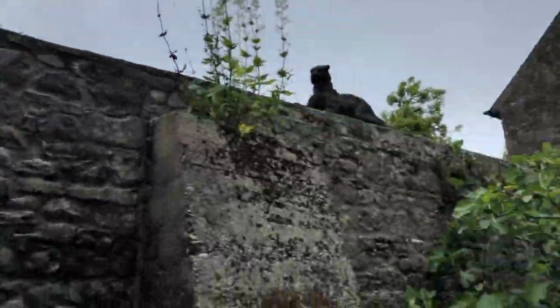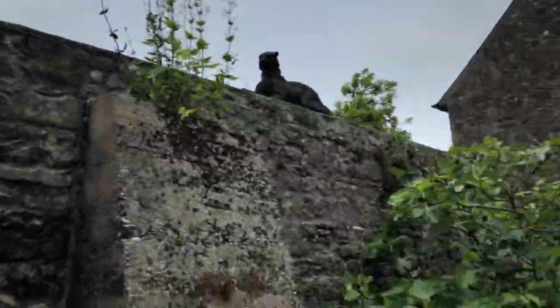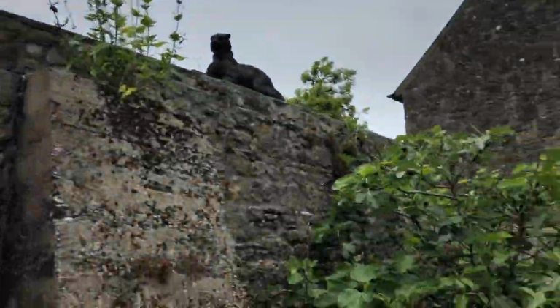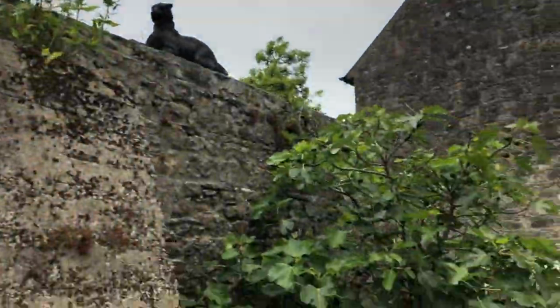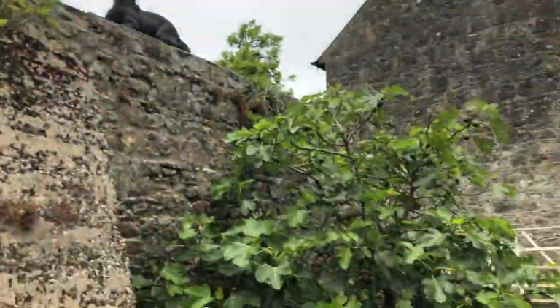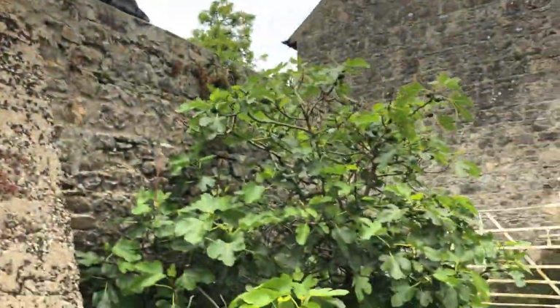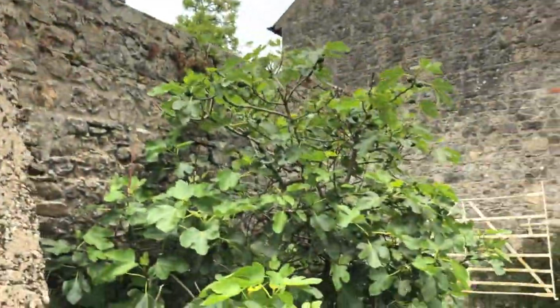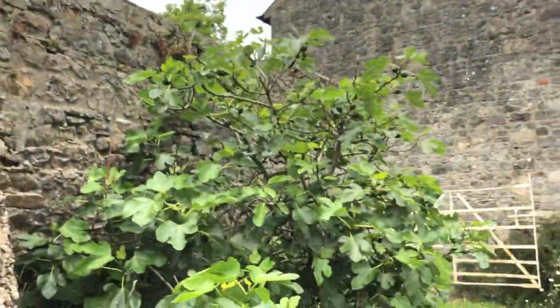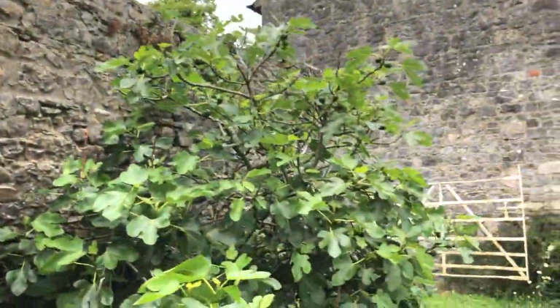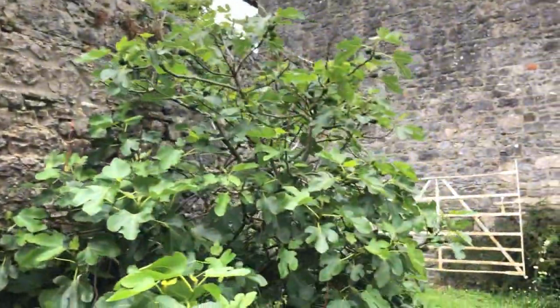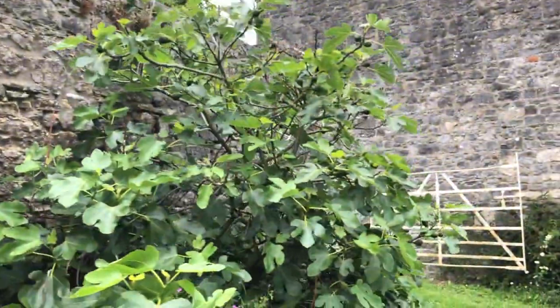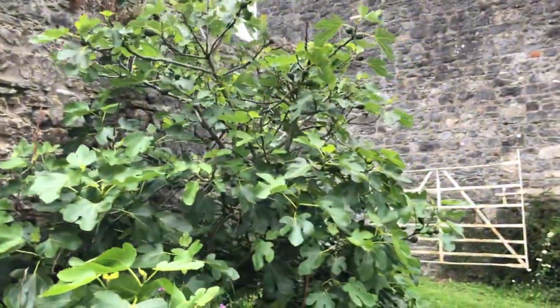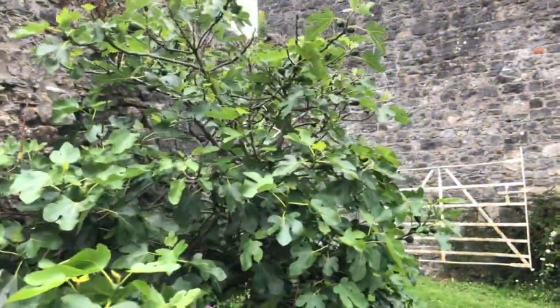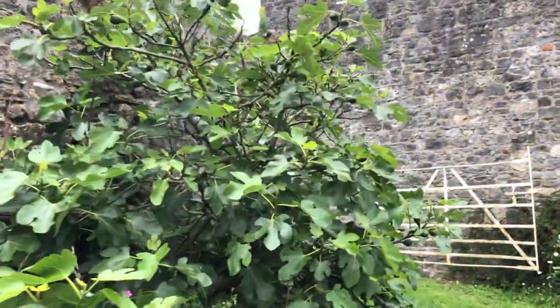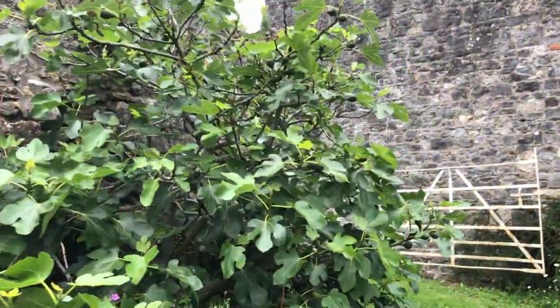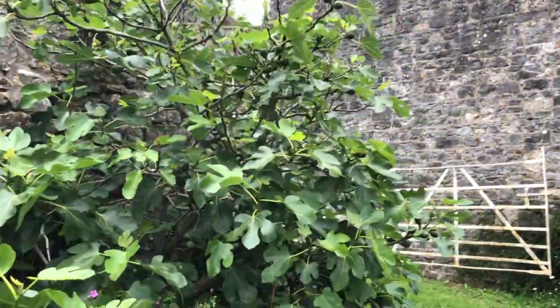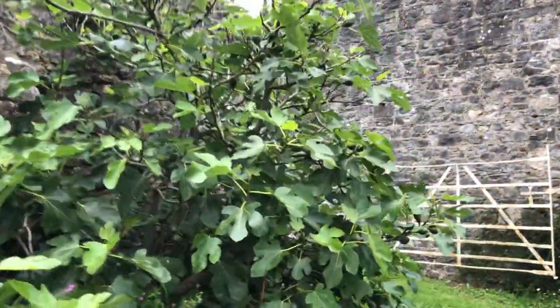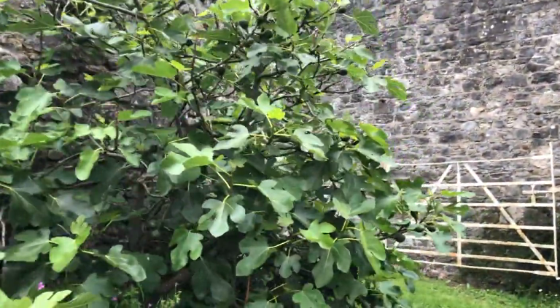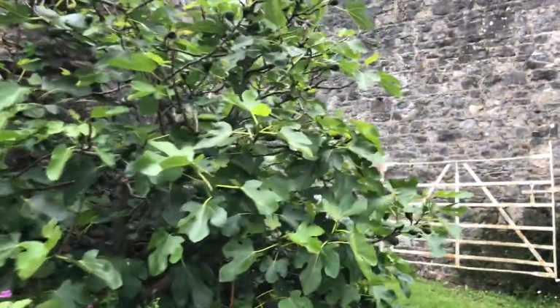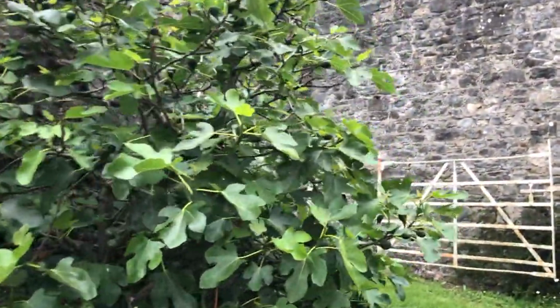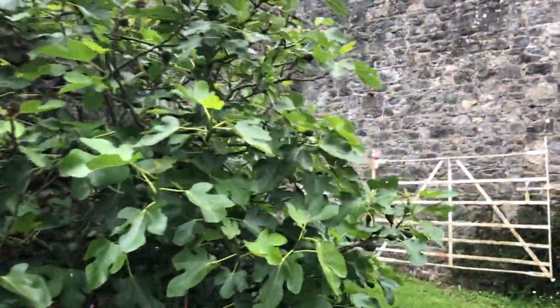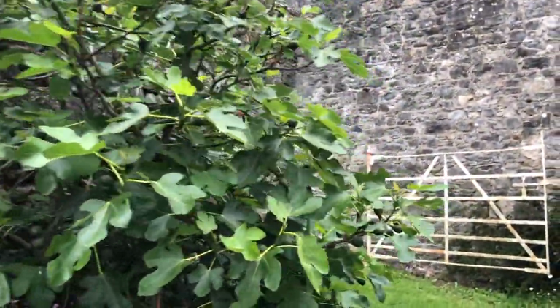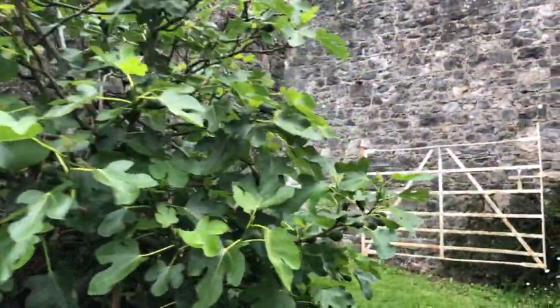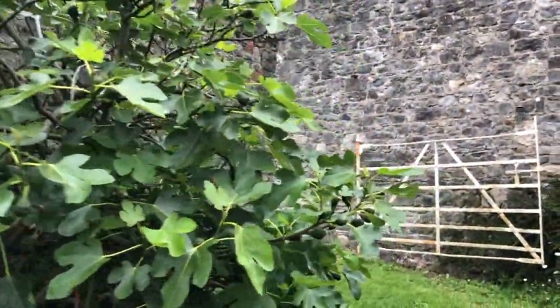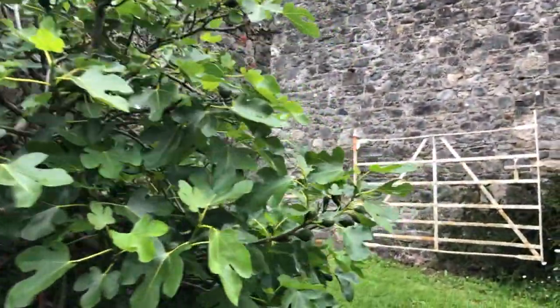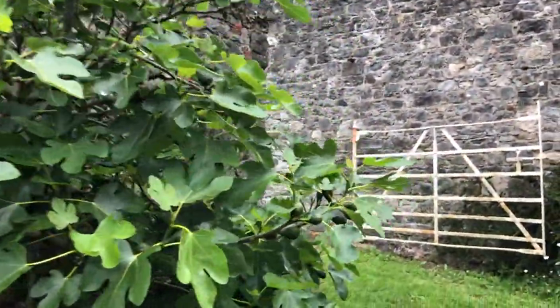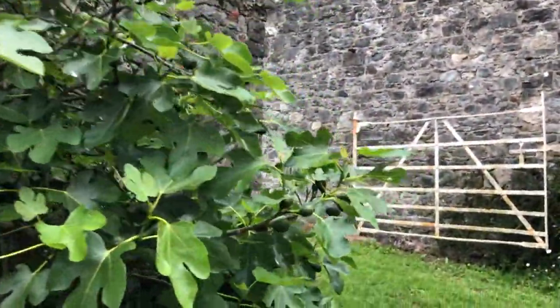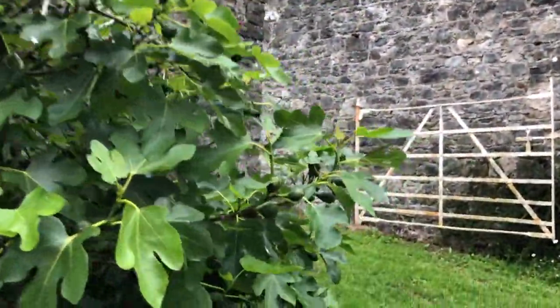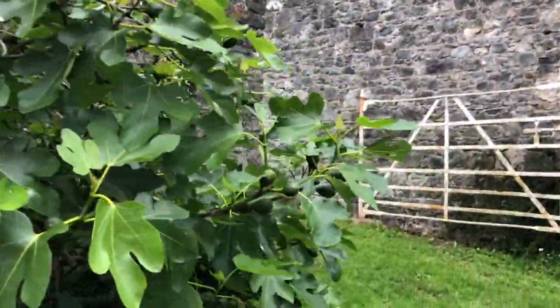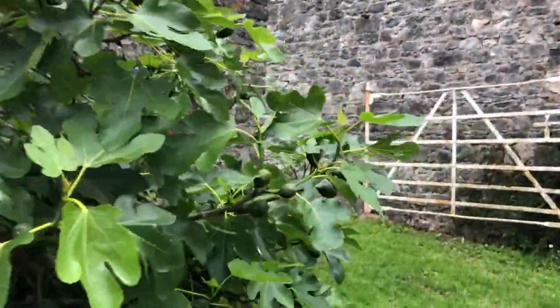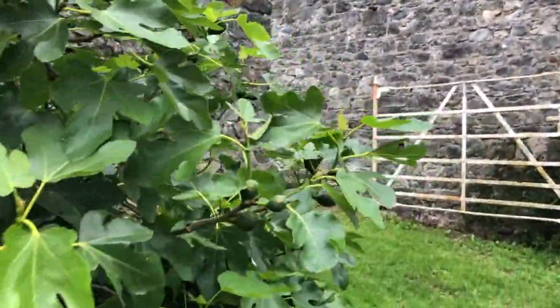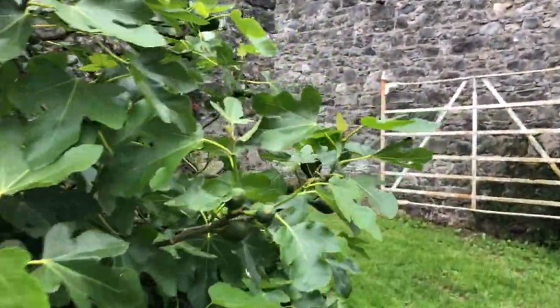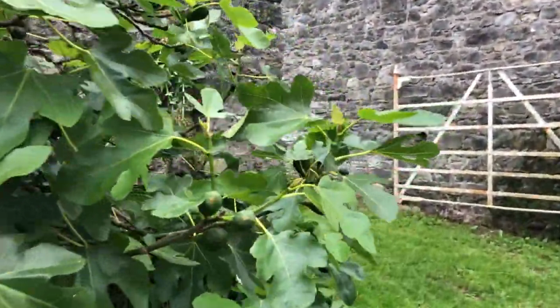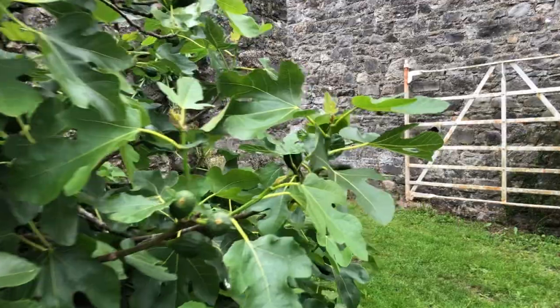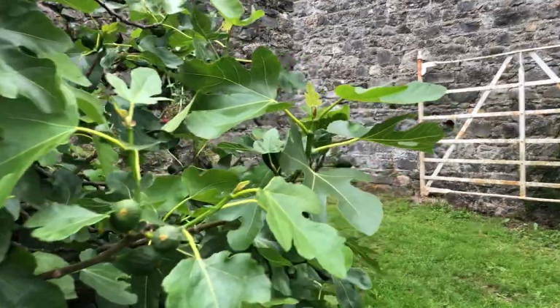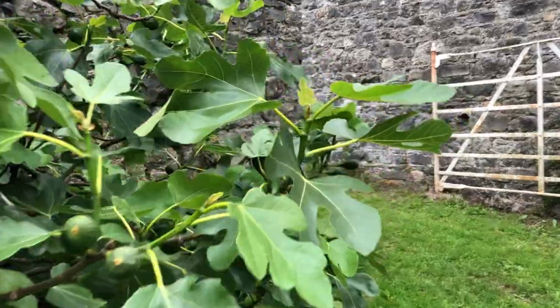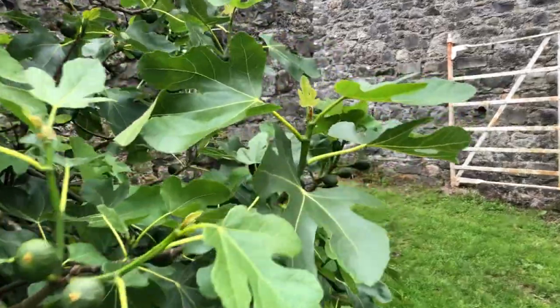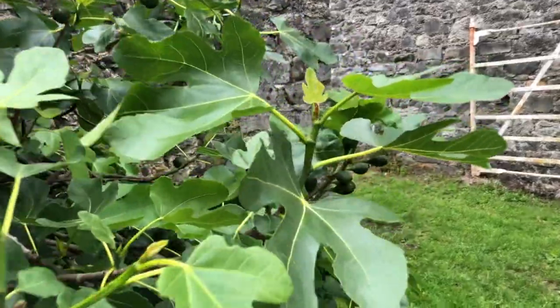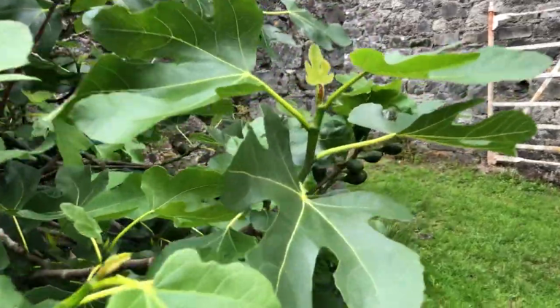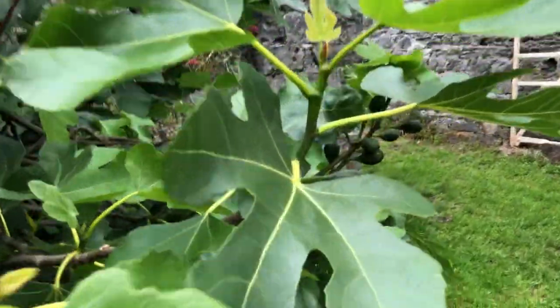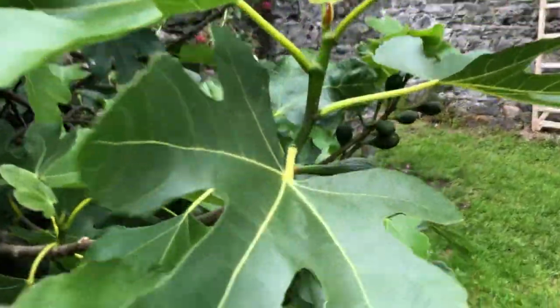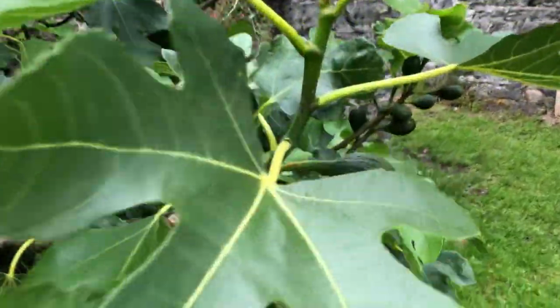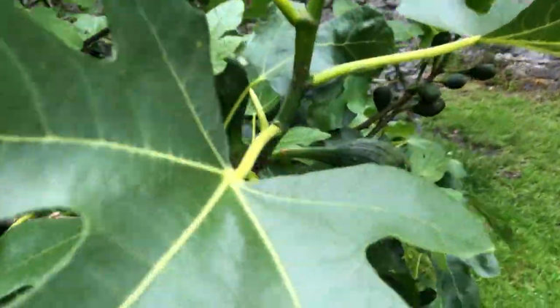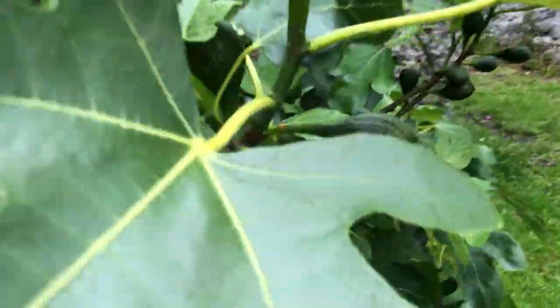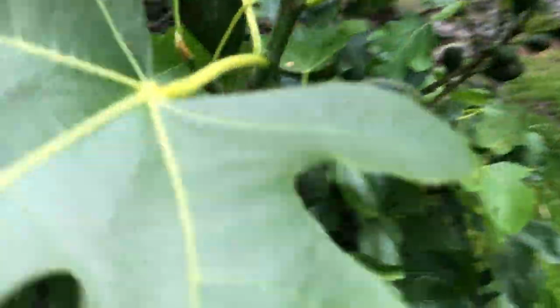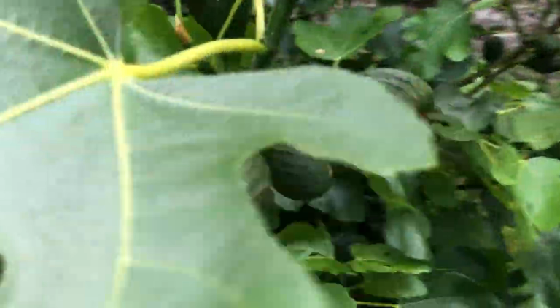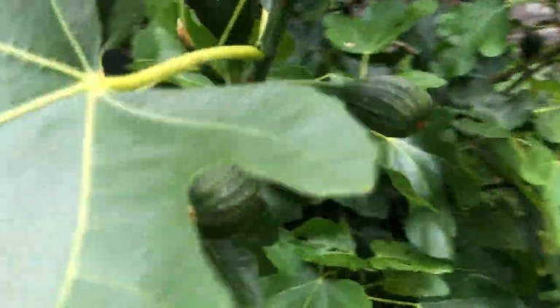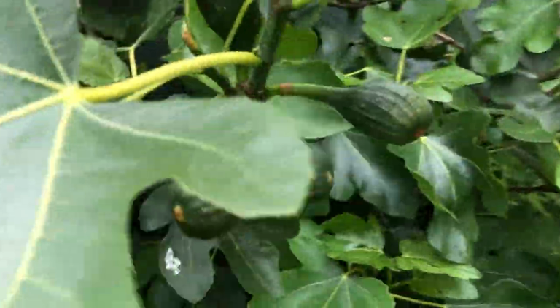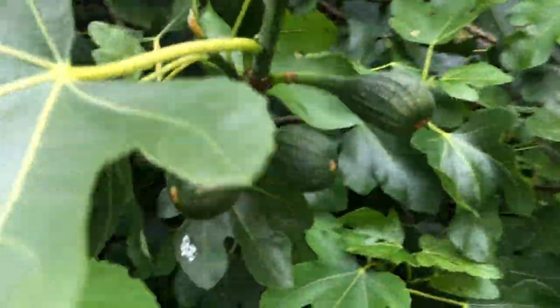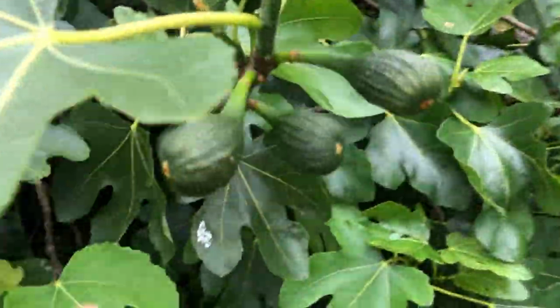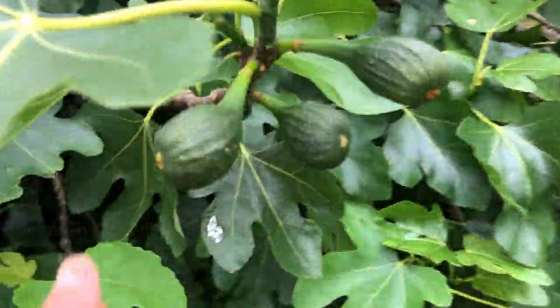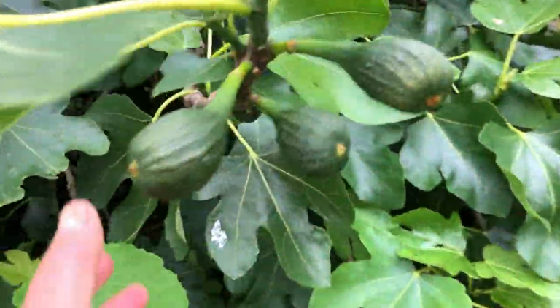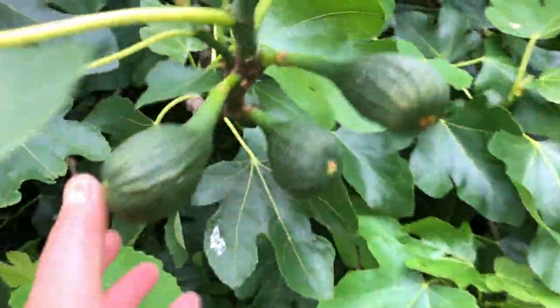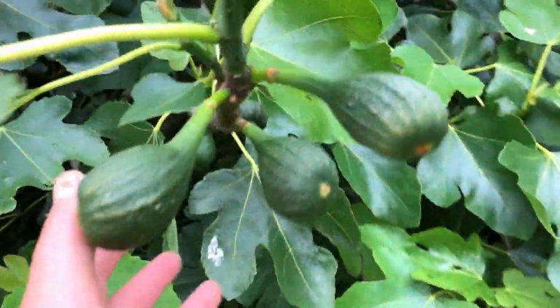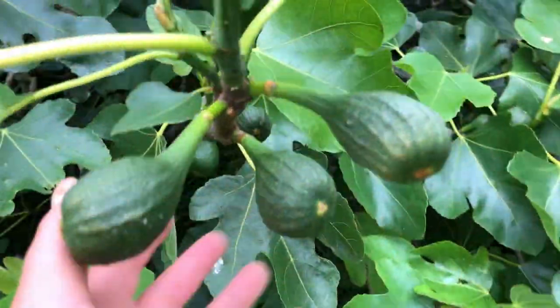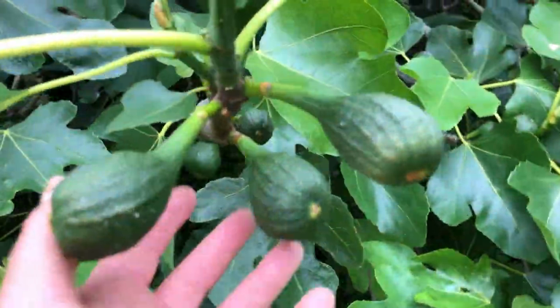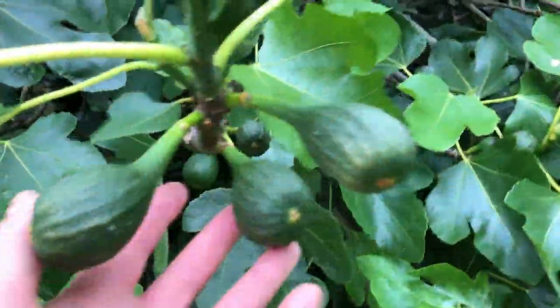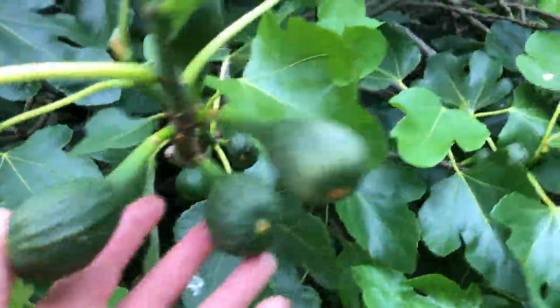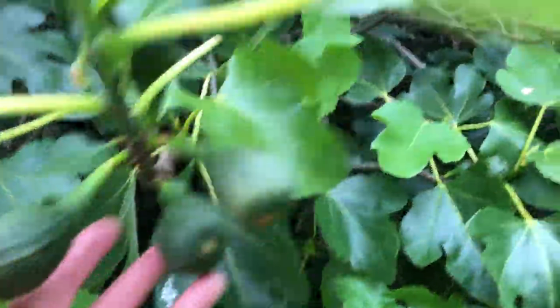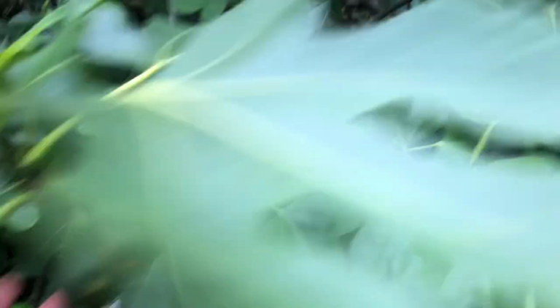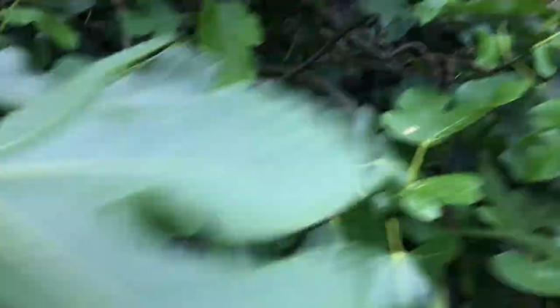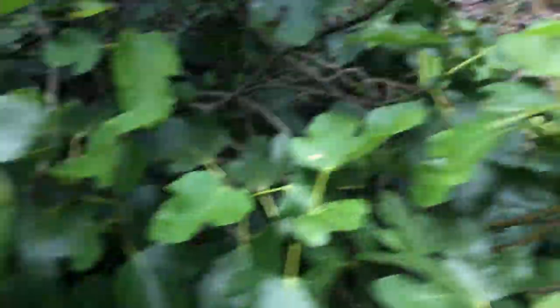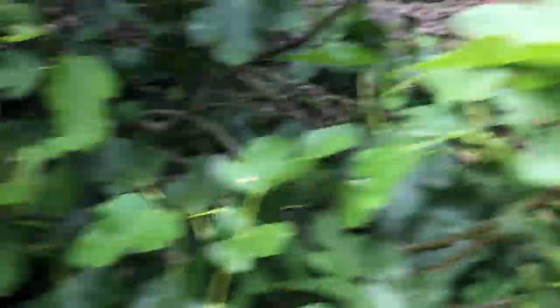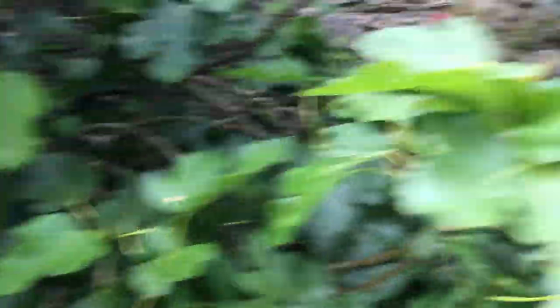So here are my figs. The figs are doing really well. I can't wait till they're getting ripe.